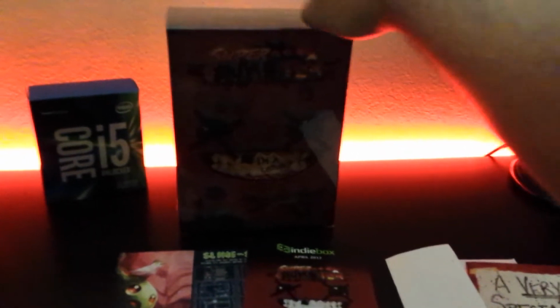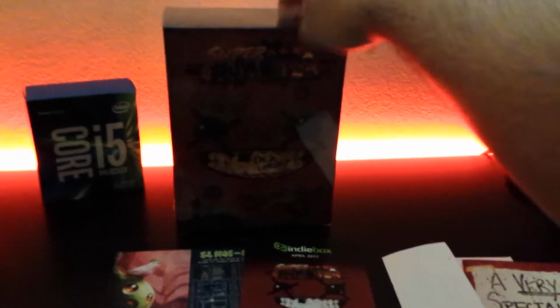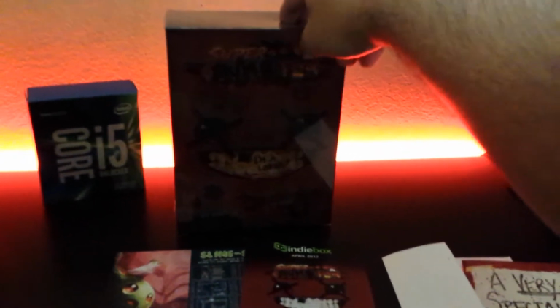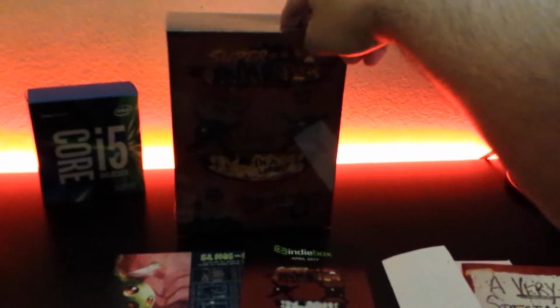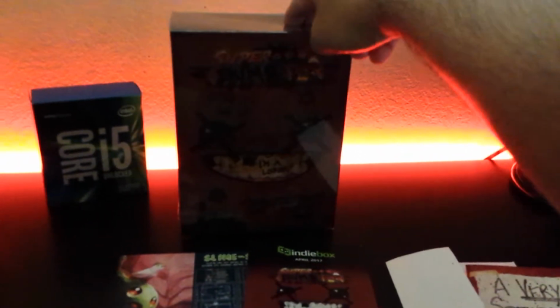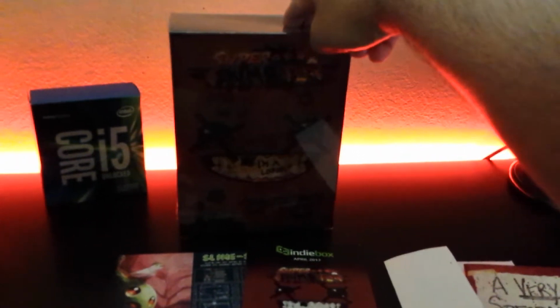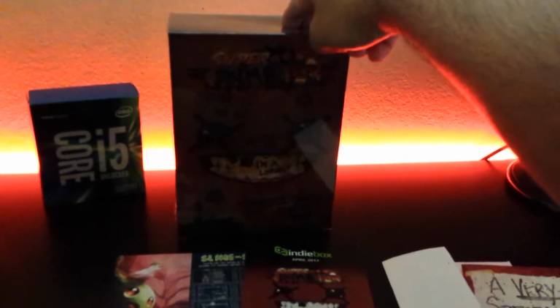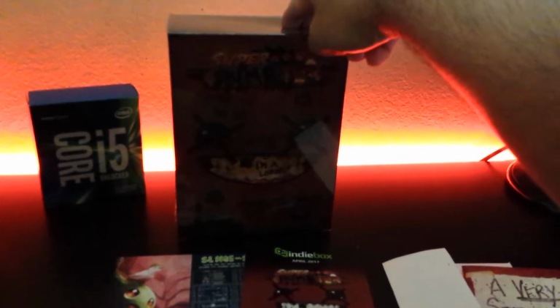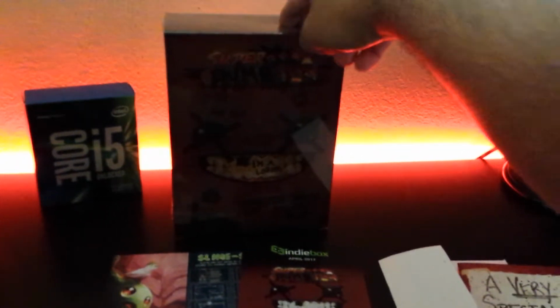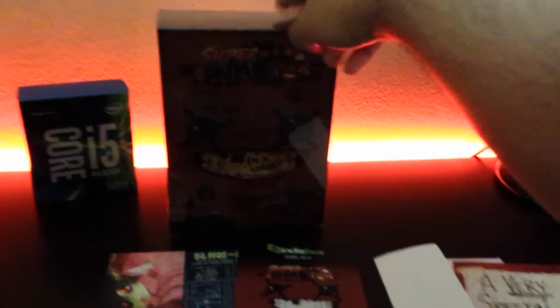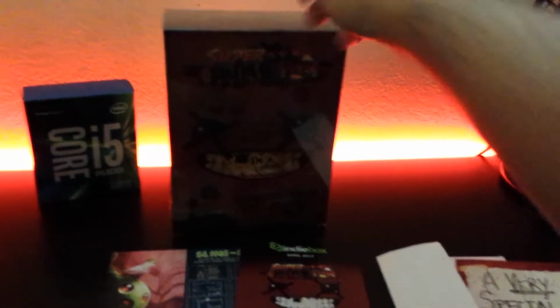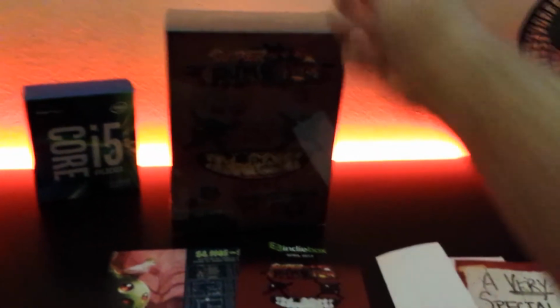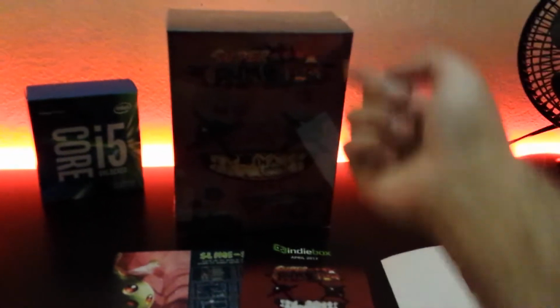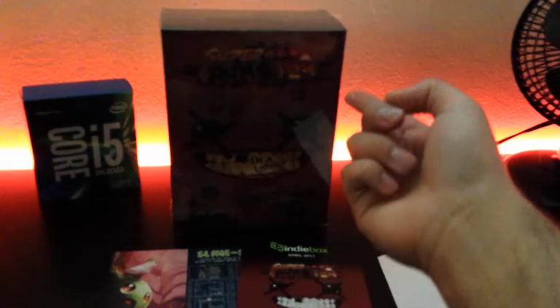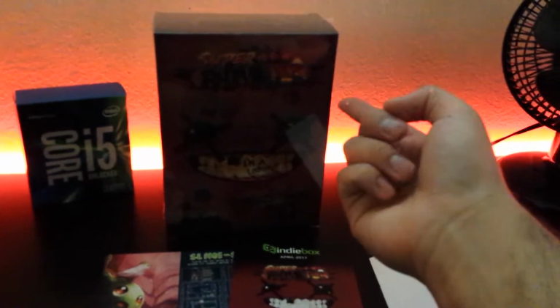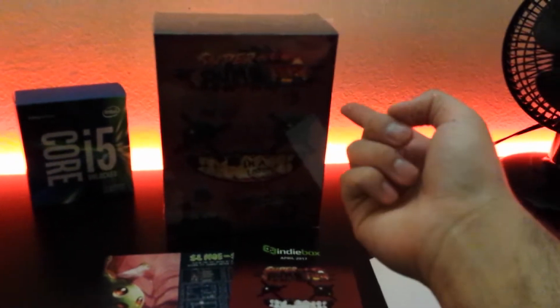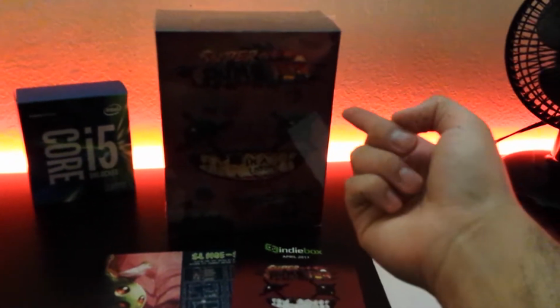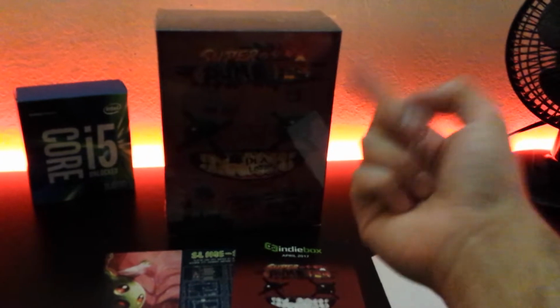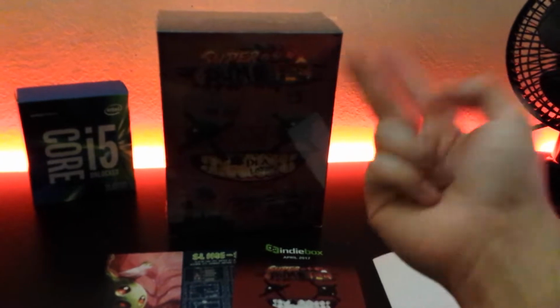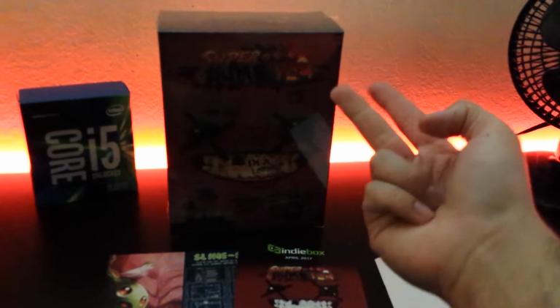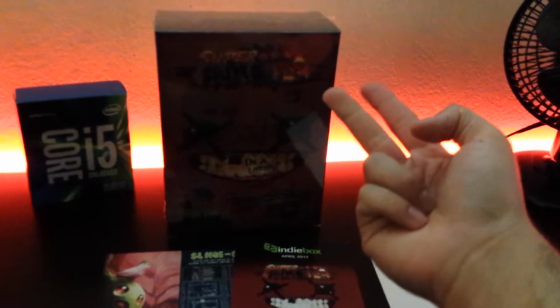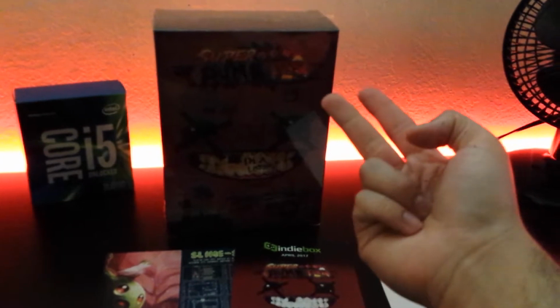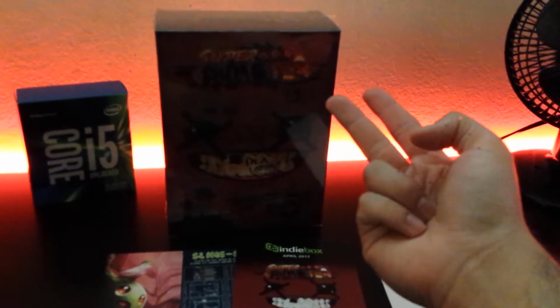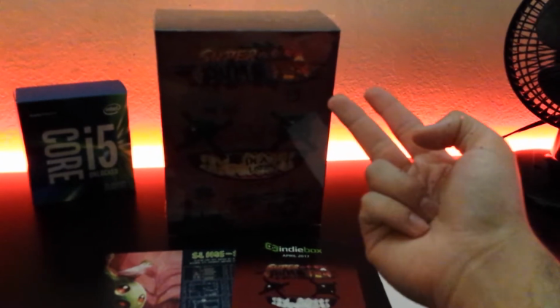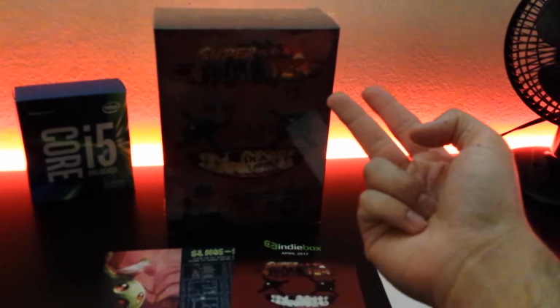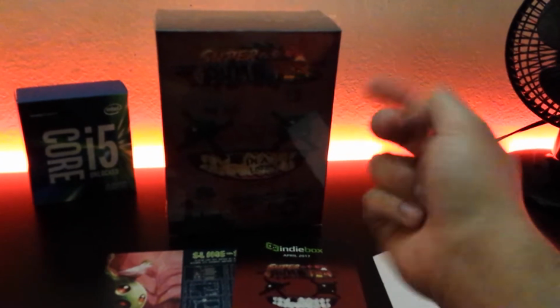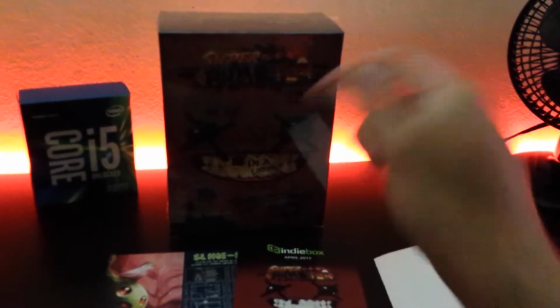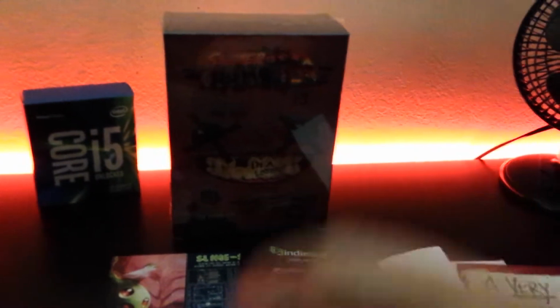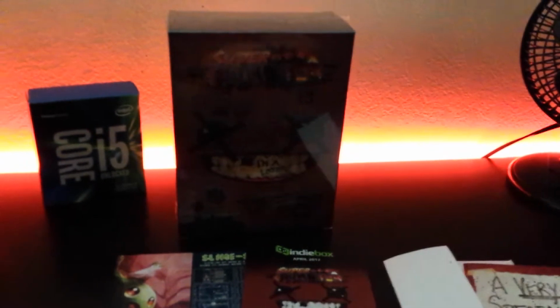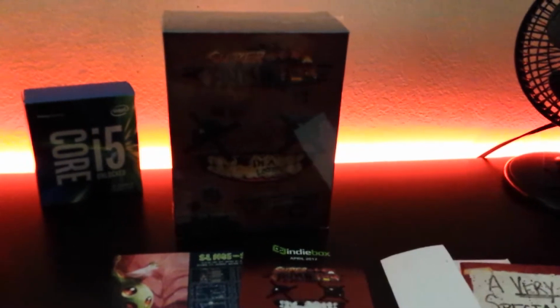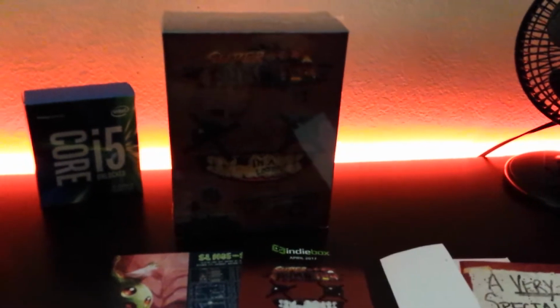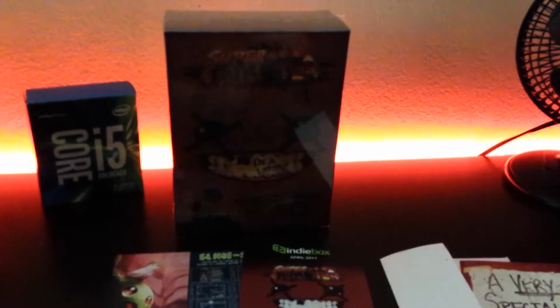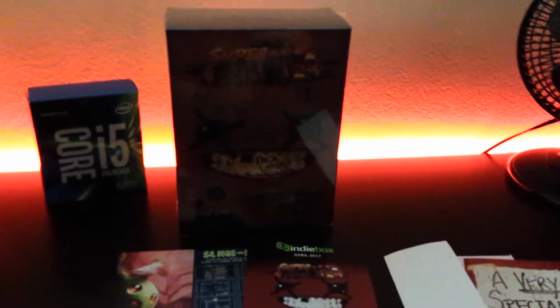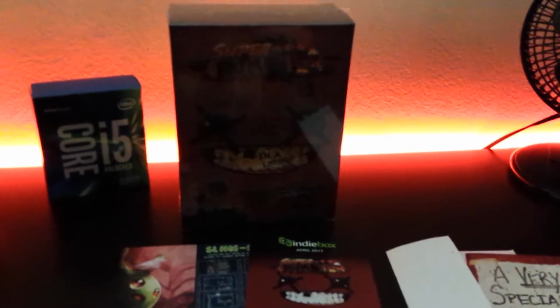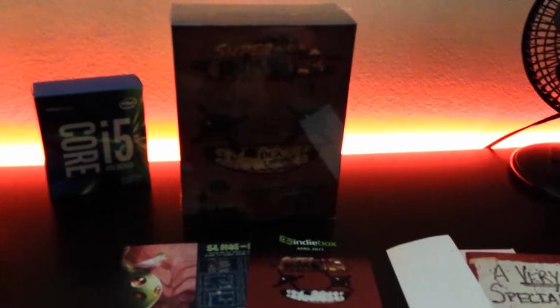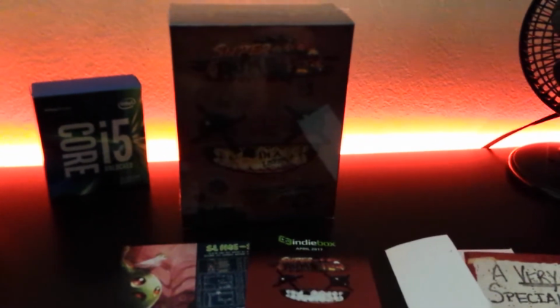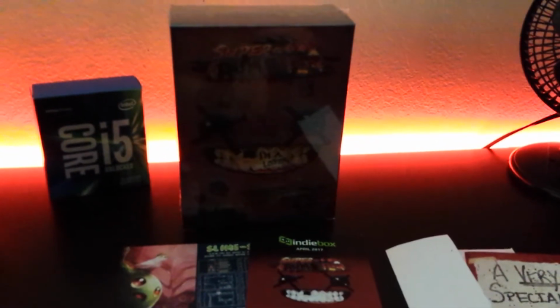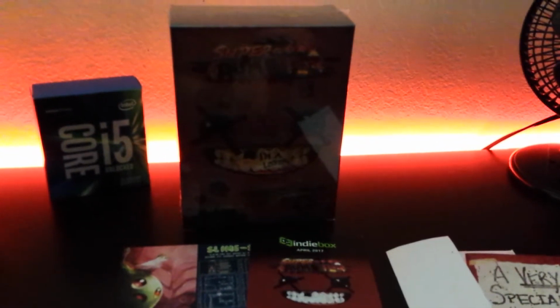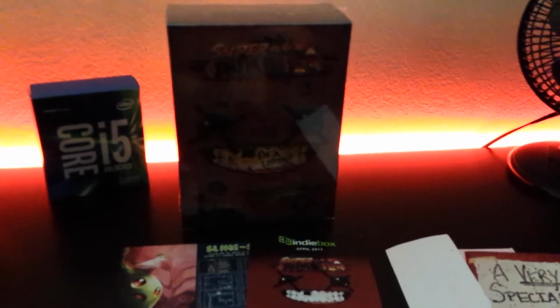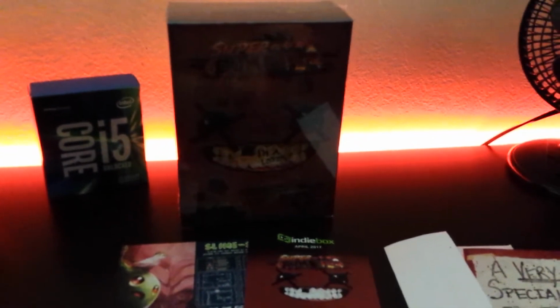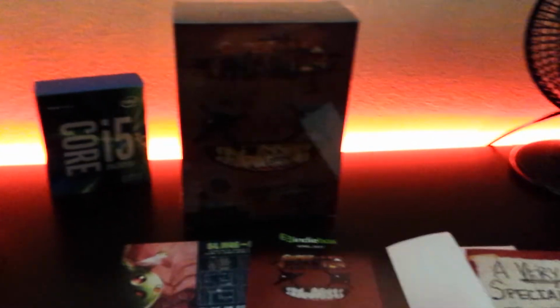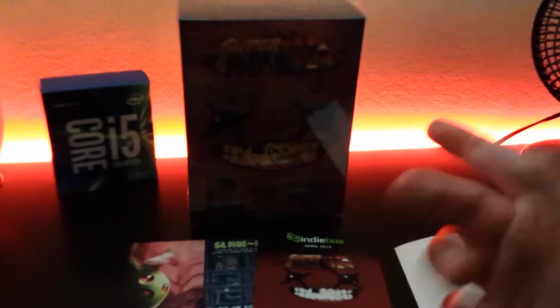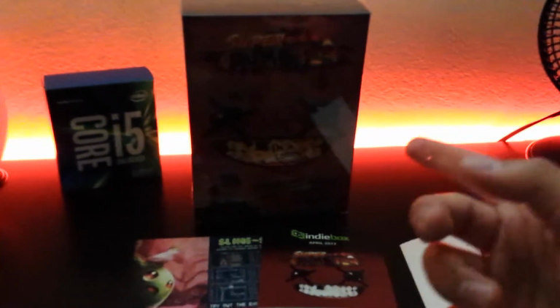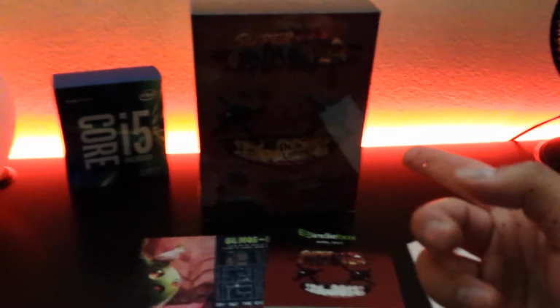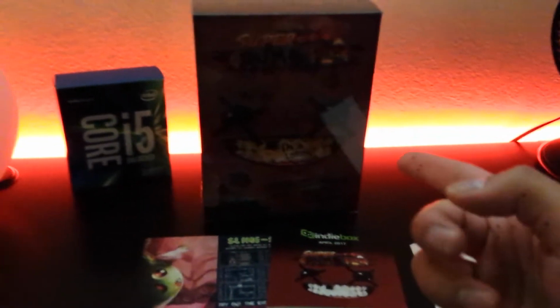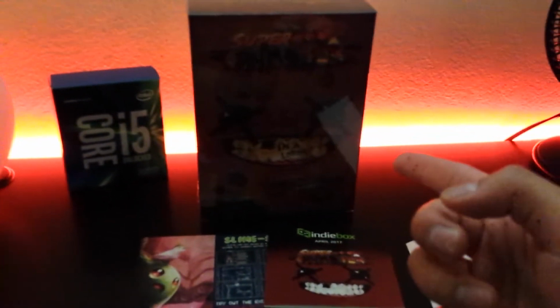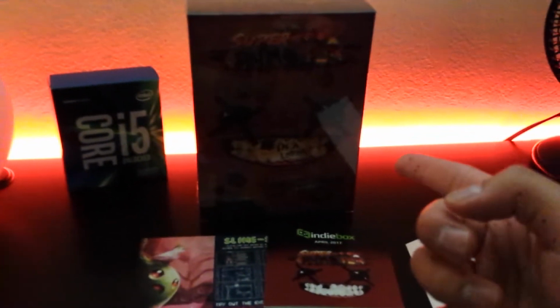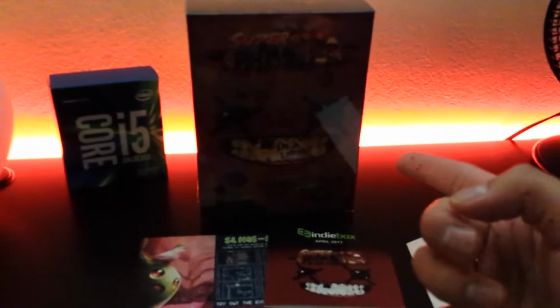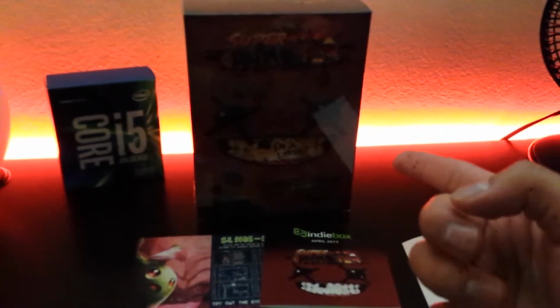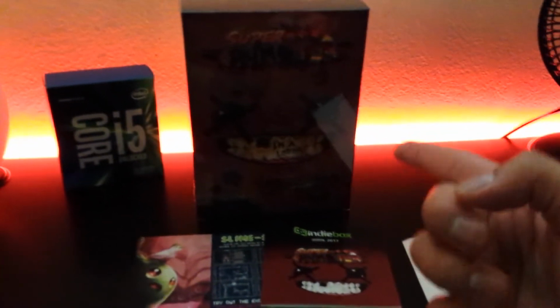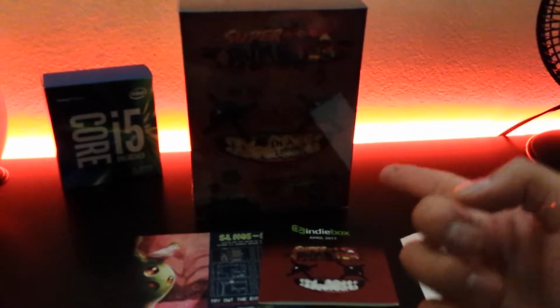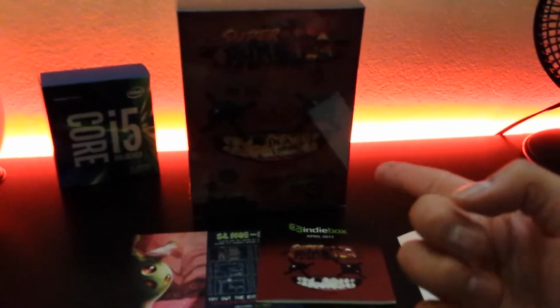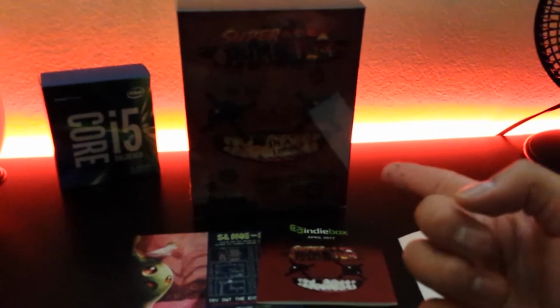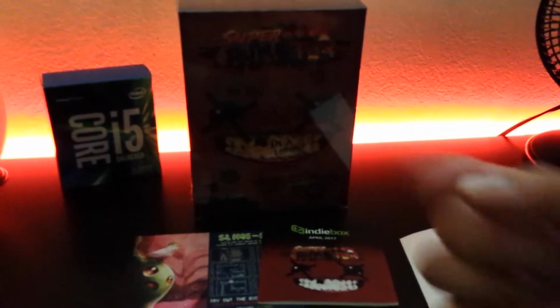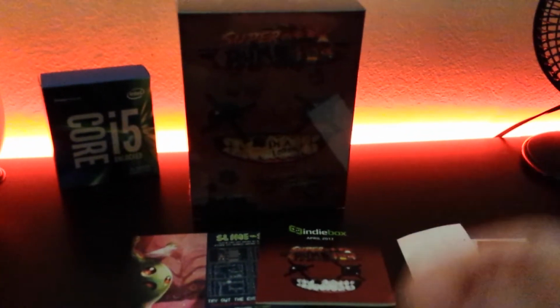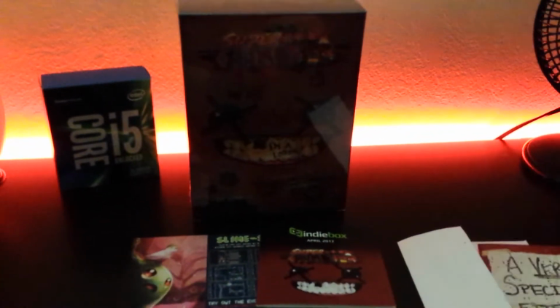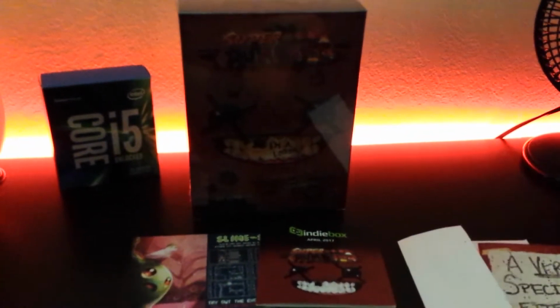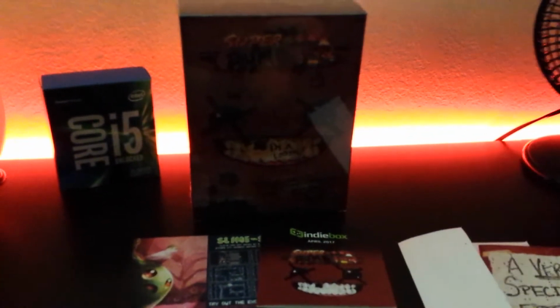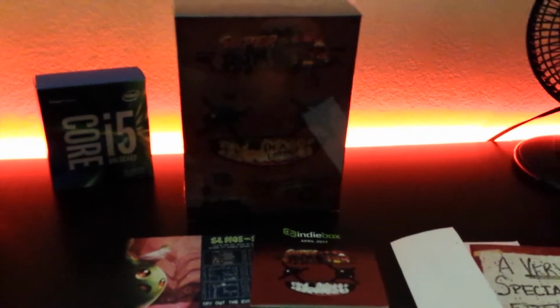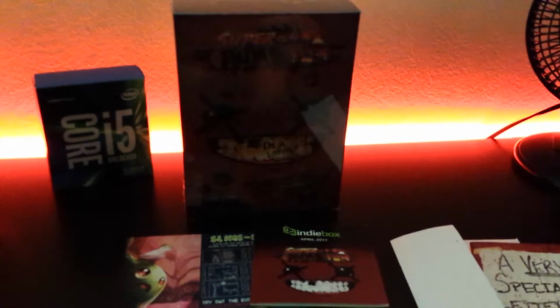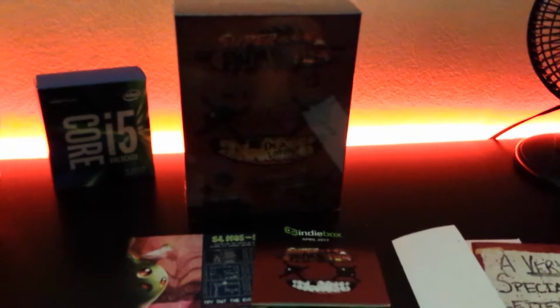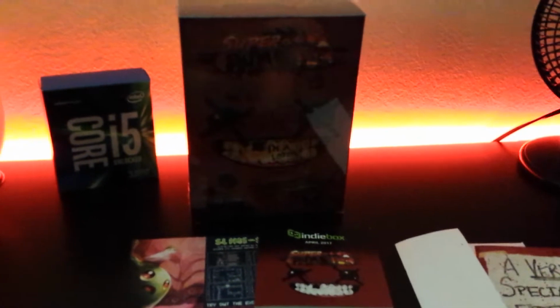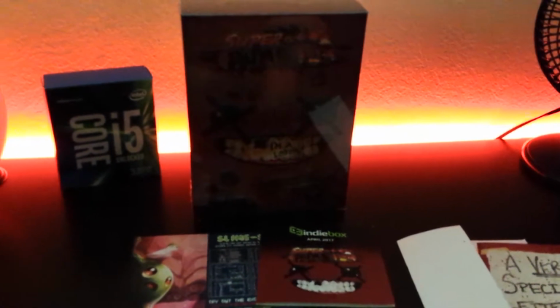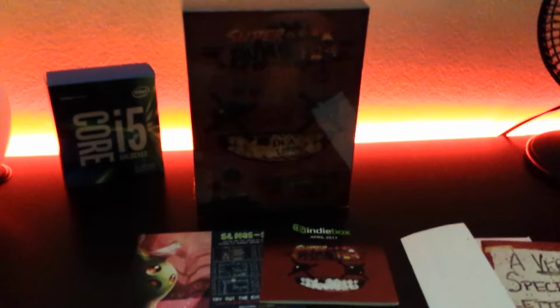This is a game I already own — the other two being Freedom Planet and Nuclear Throne — so I'm going to give the Steam key here away to a random friend.